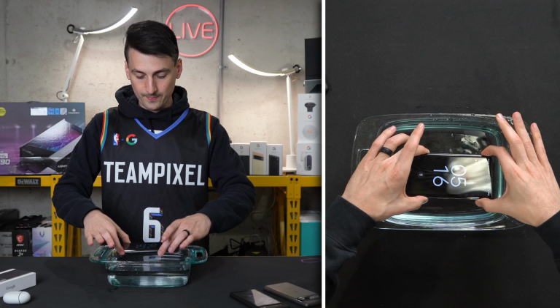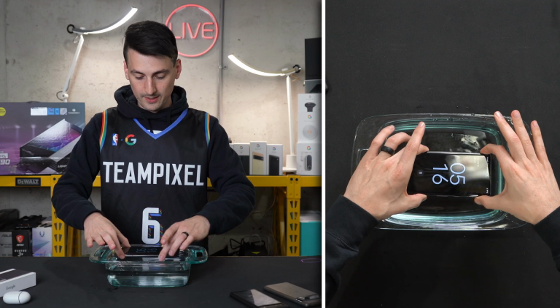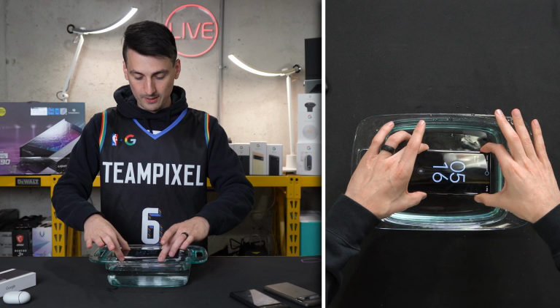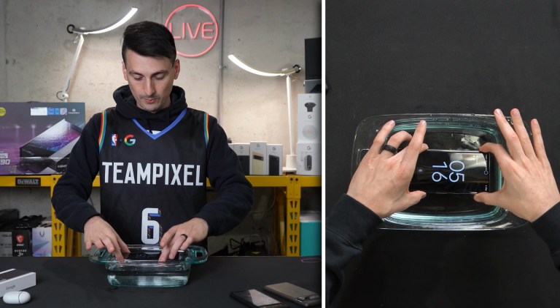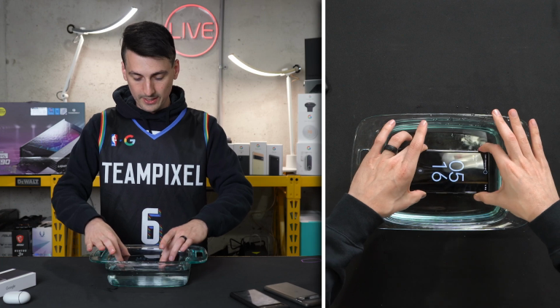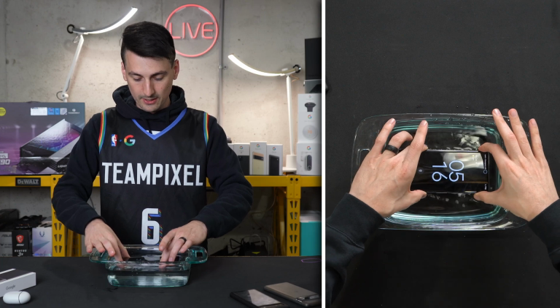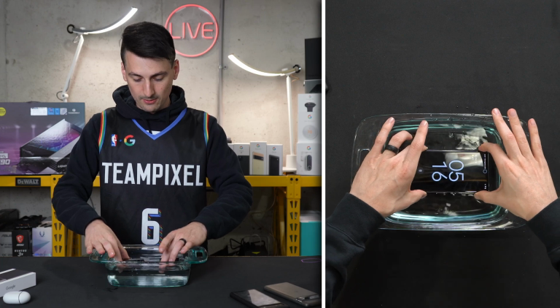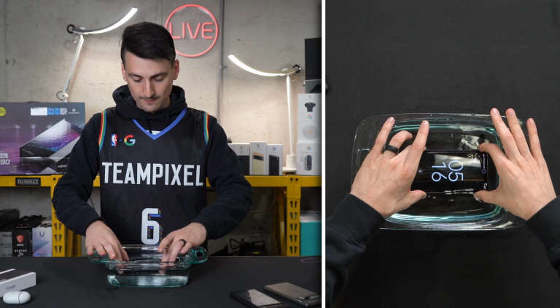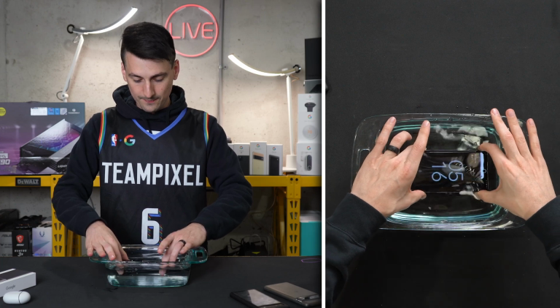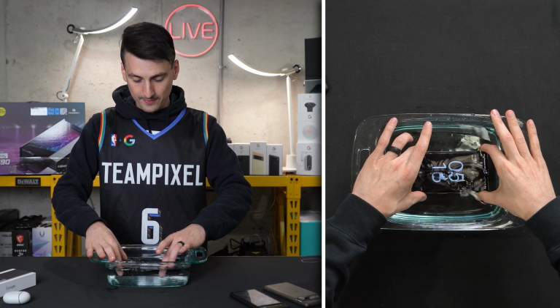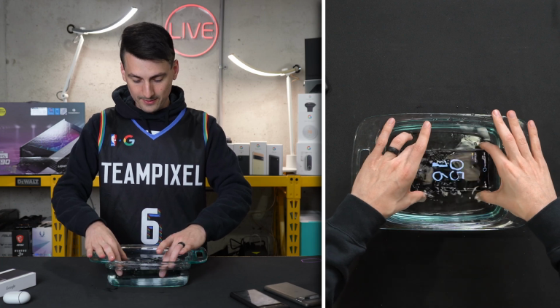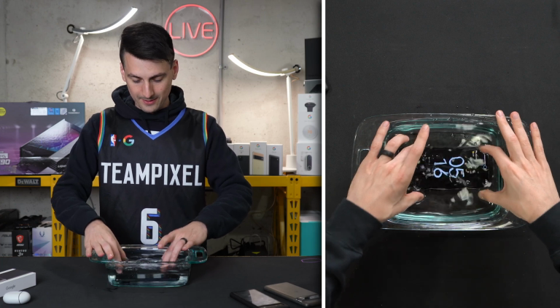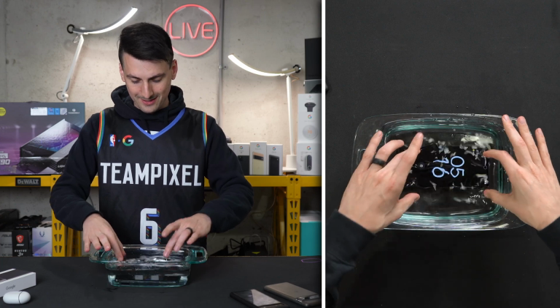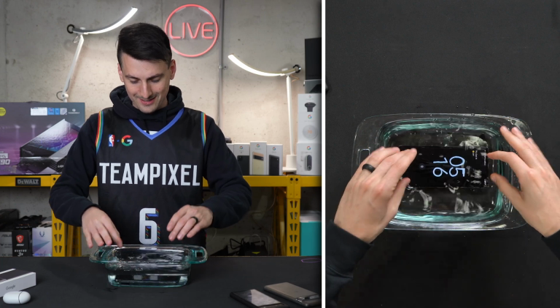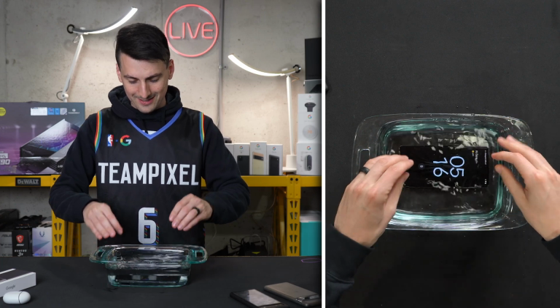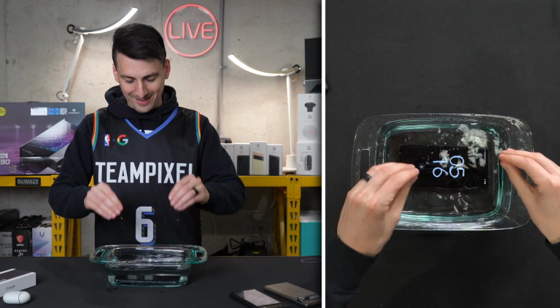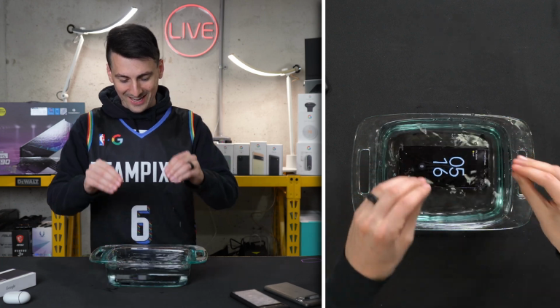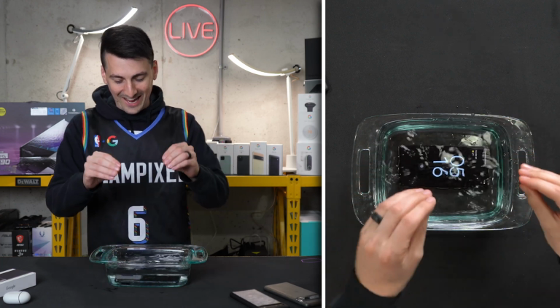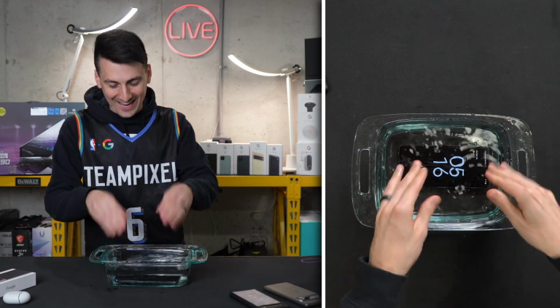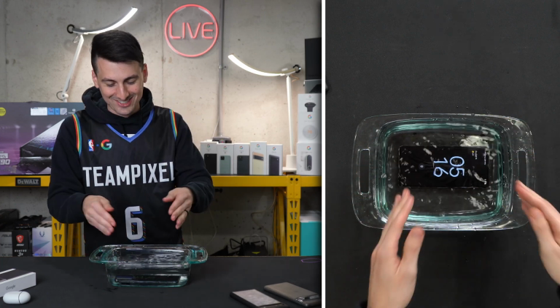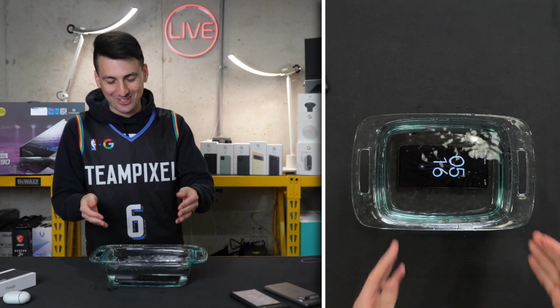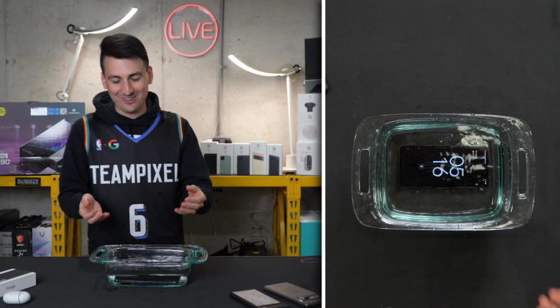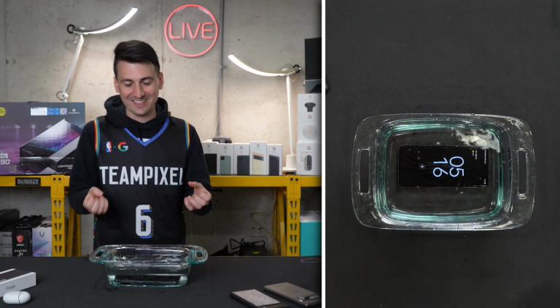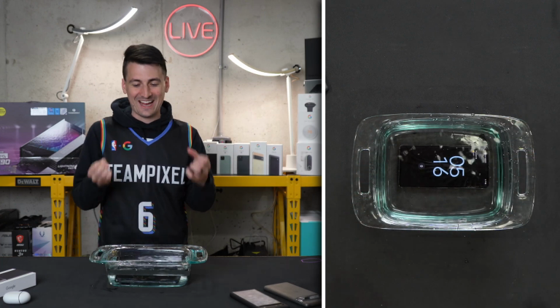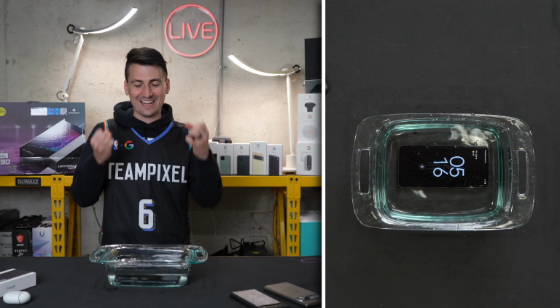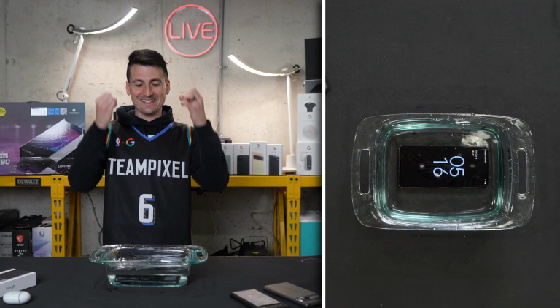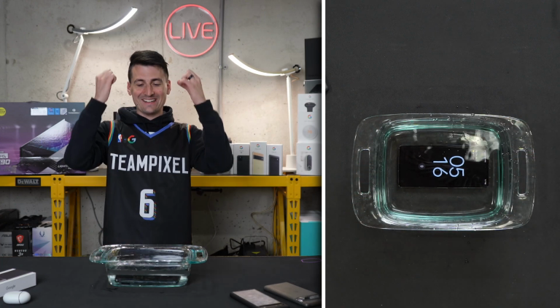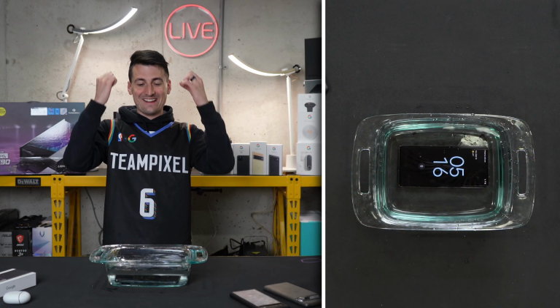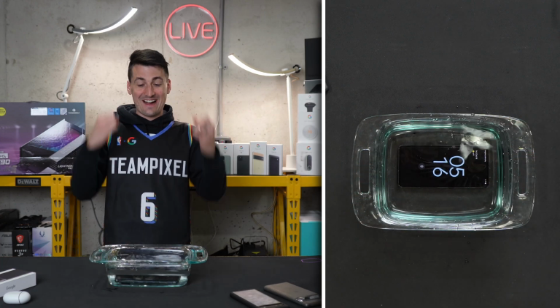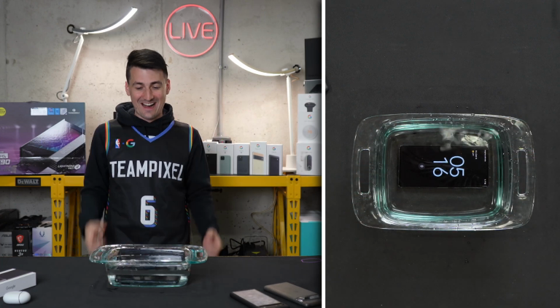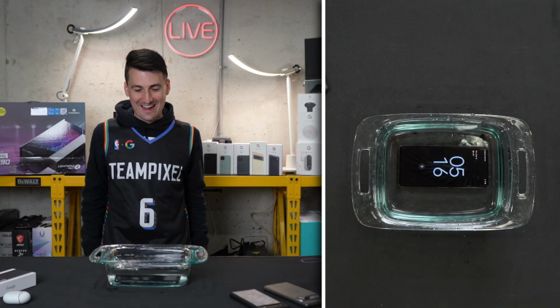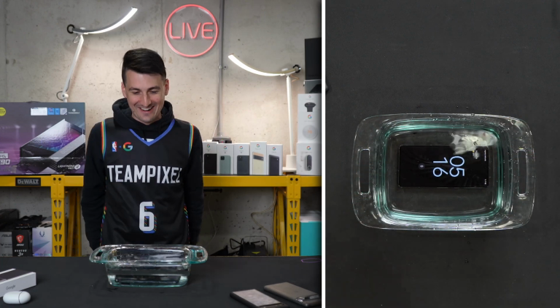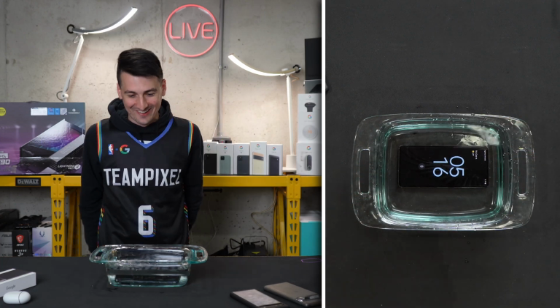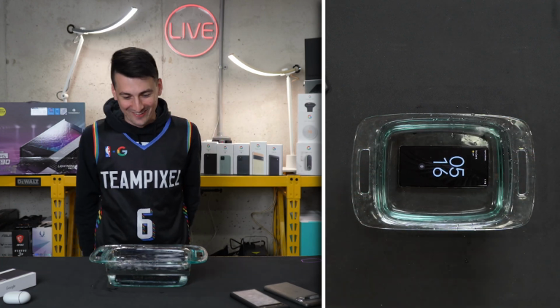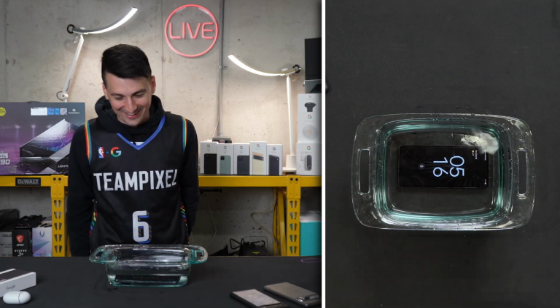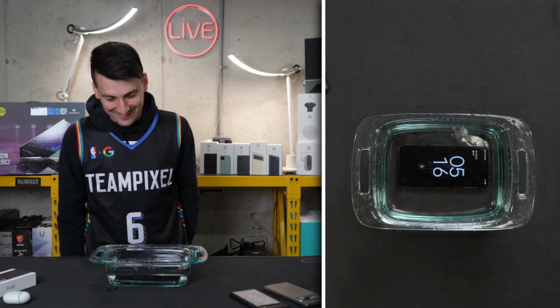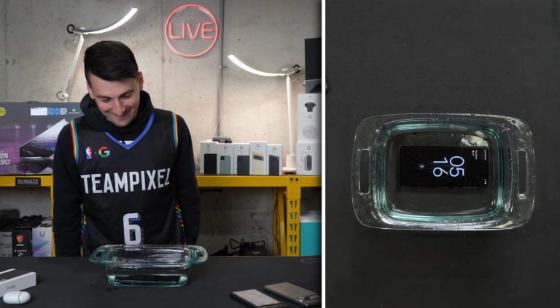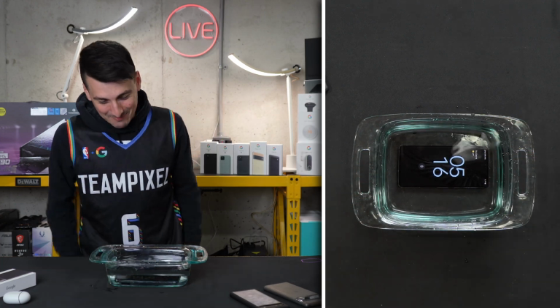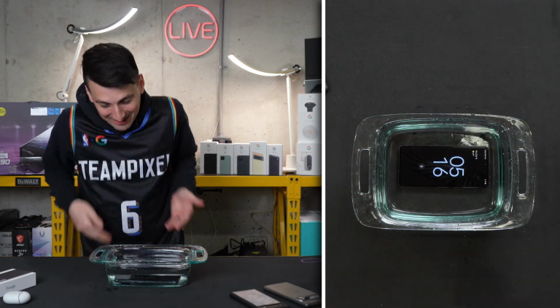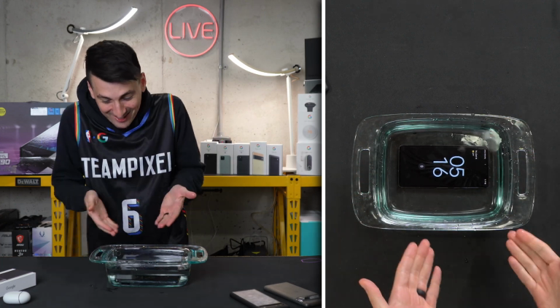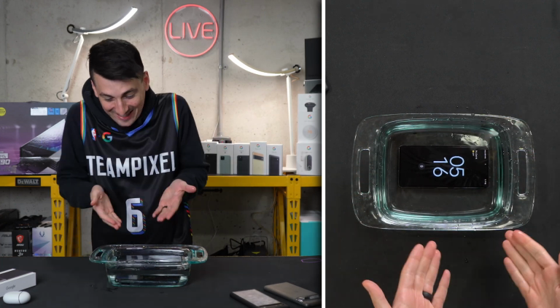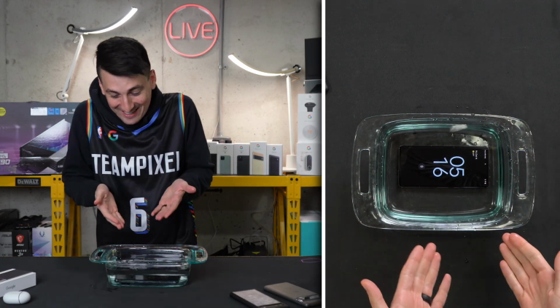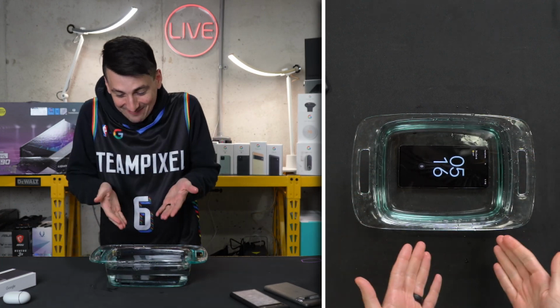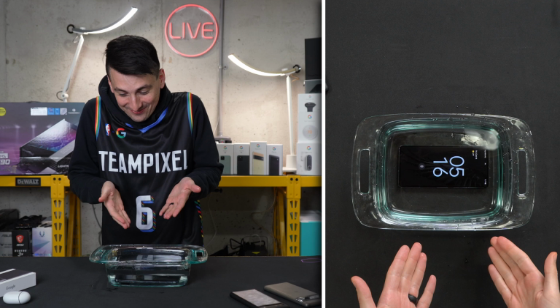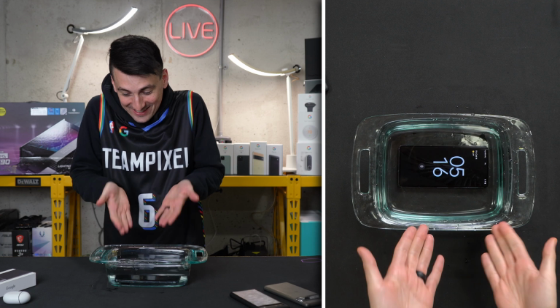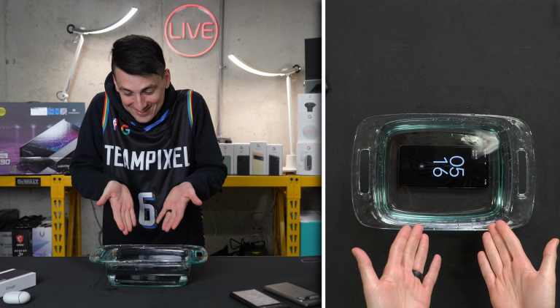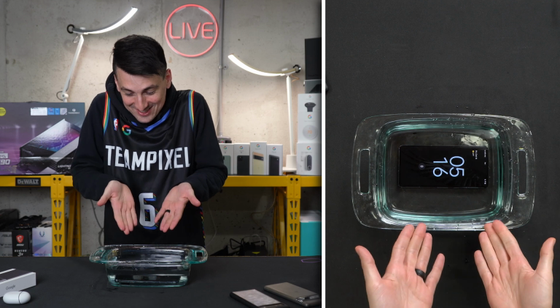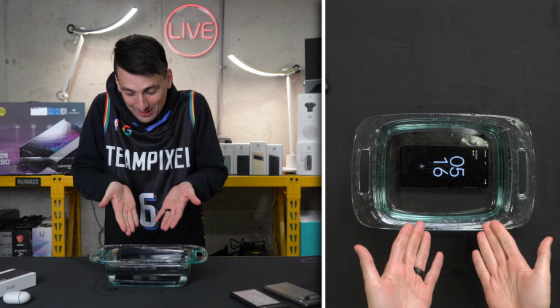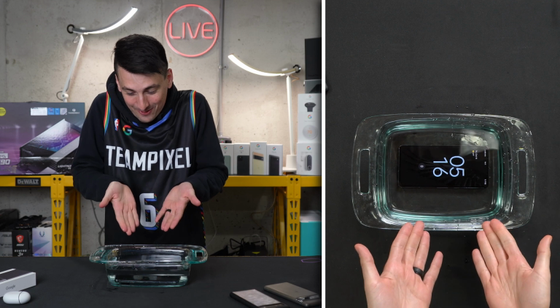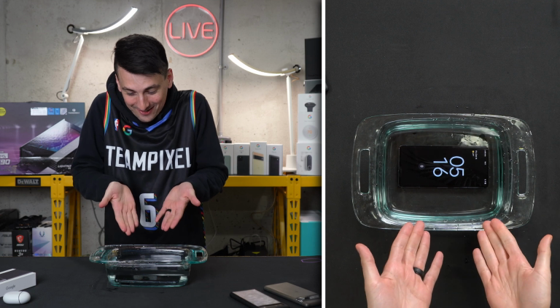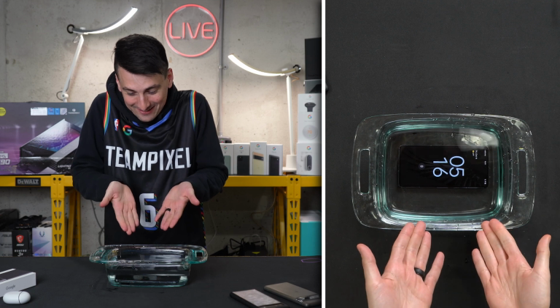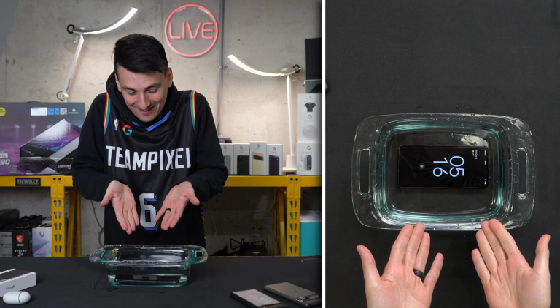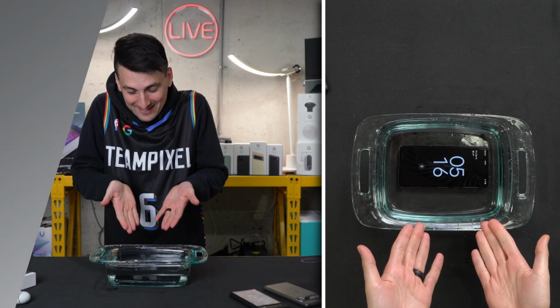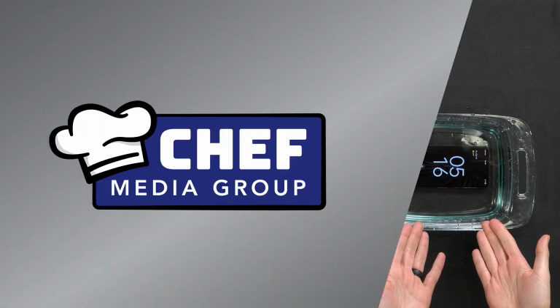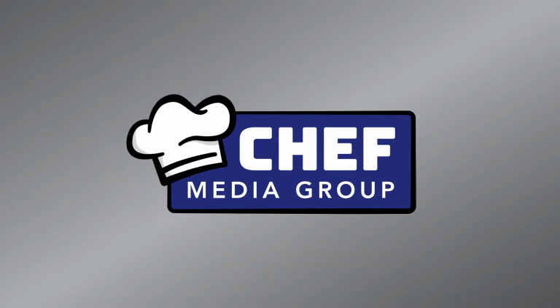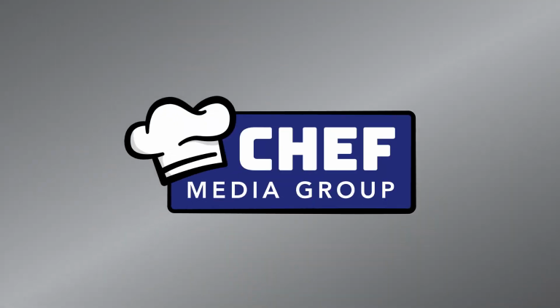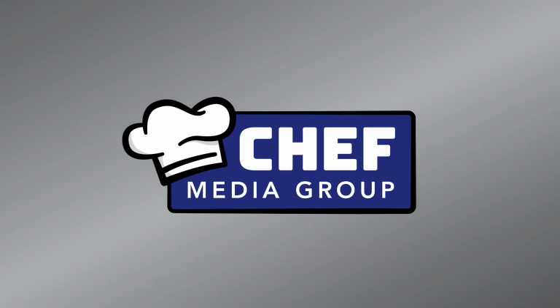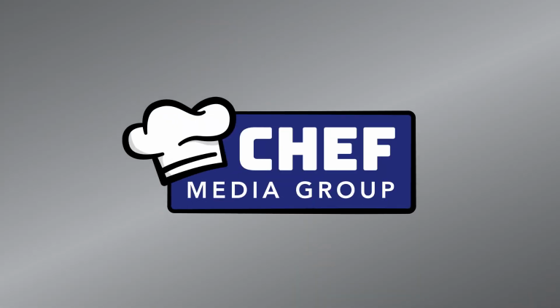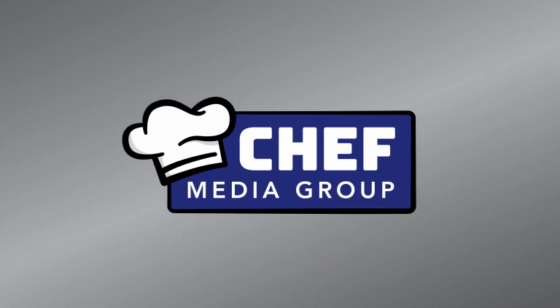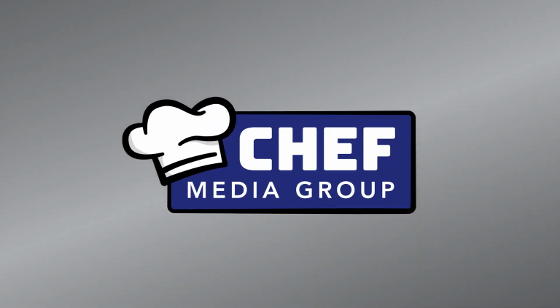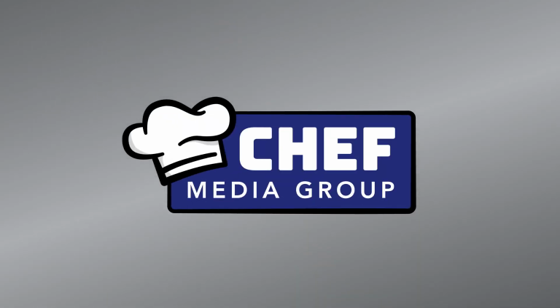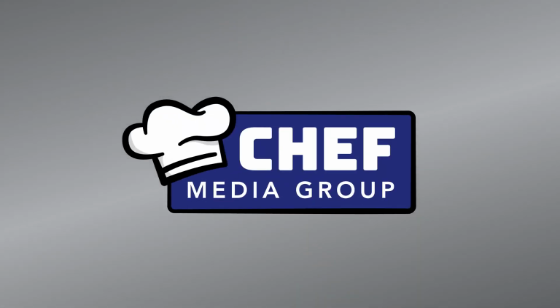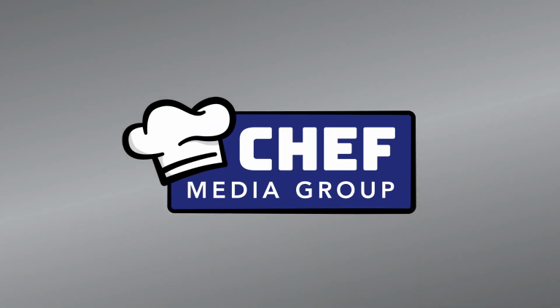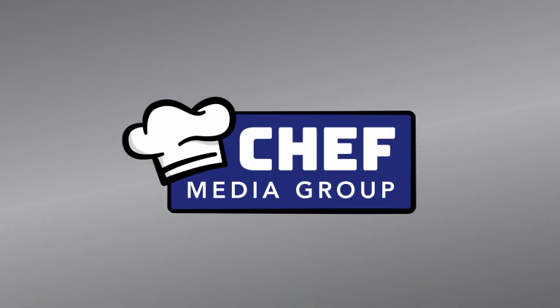Here we go. I hate doing that. But look at it — it's still working right now. It's still working.